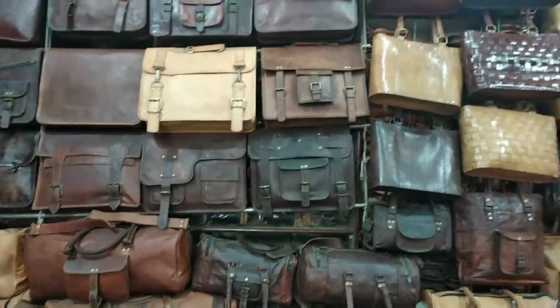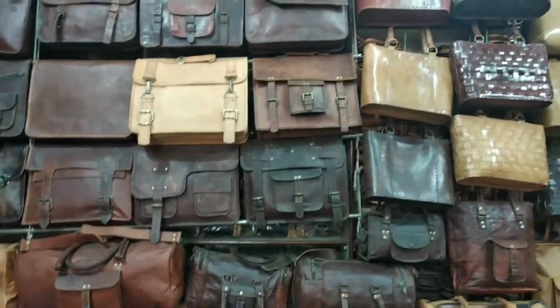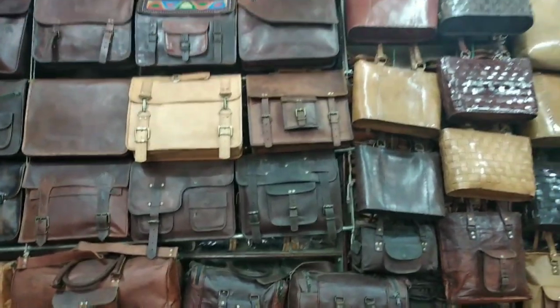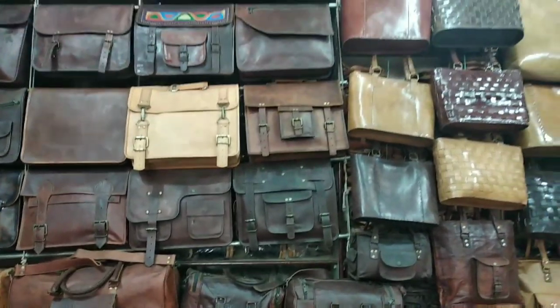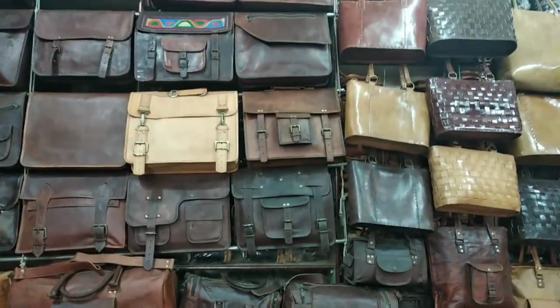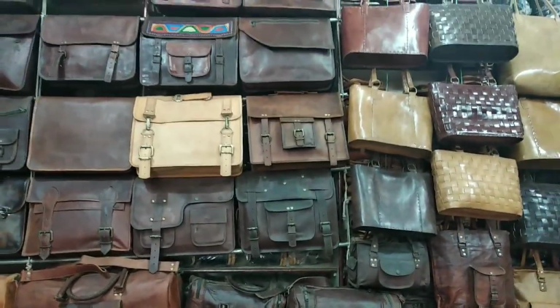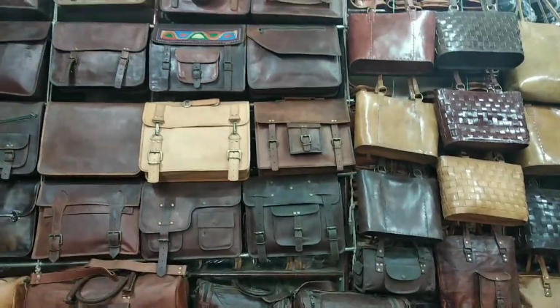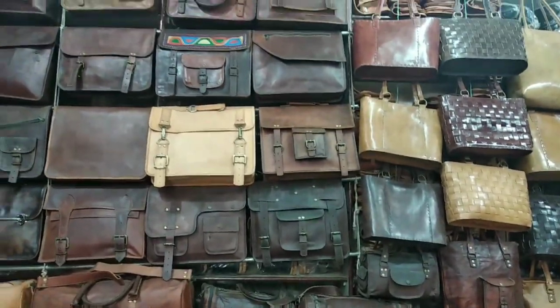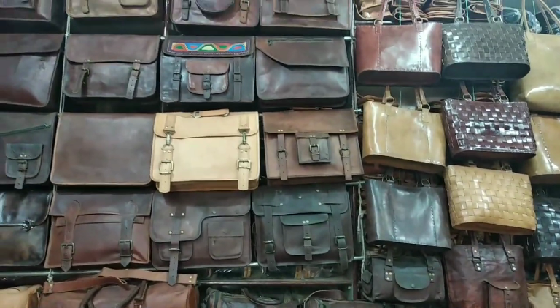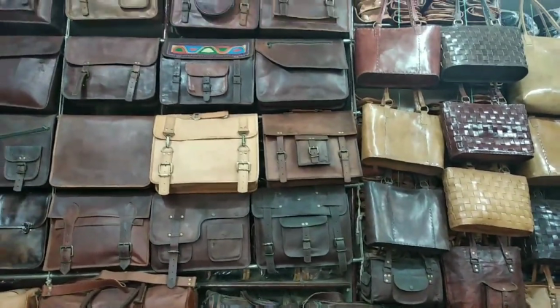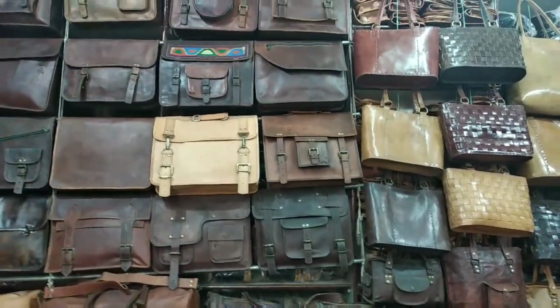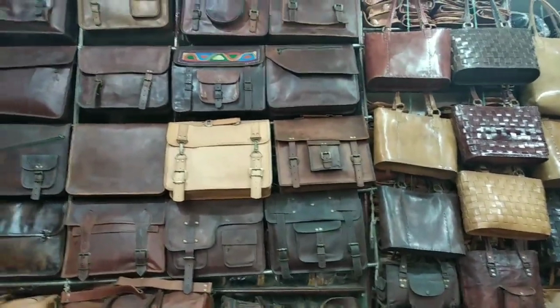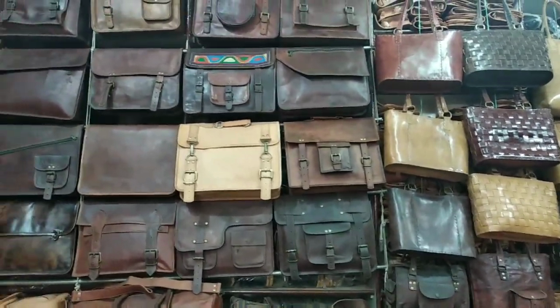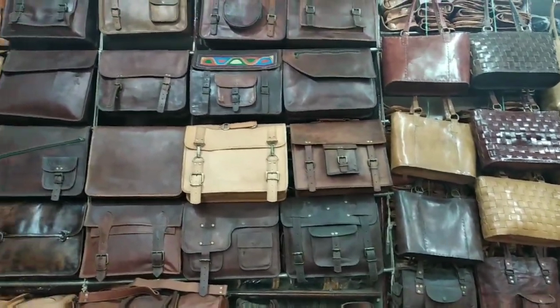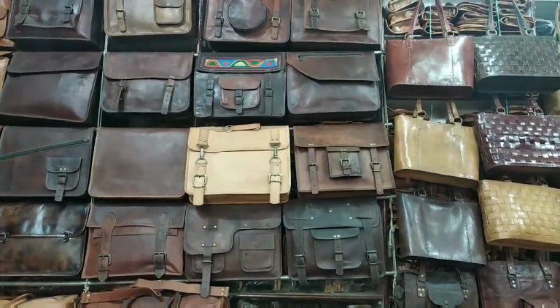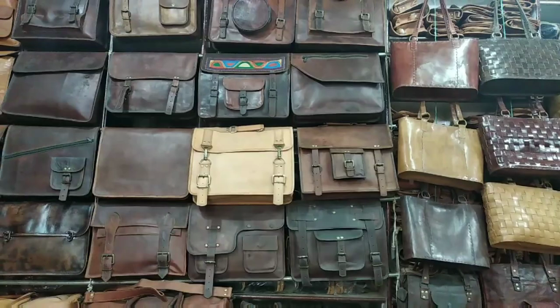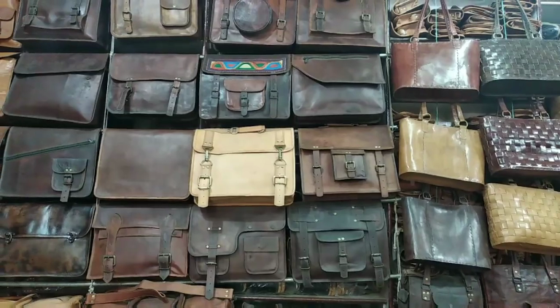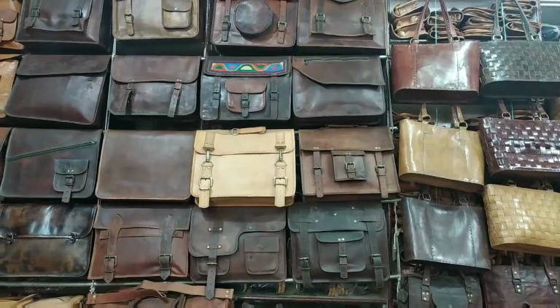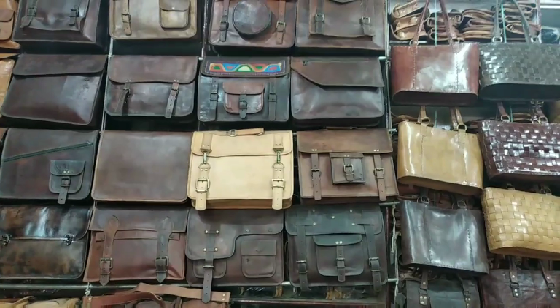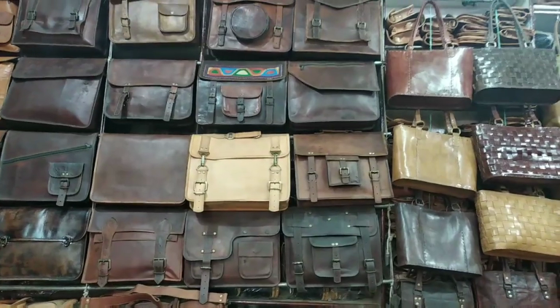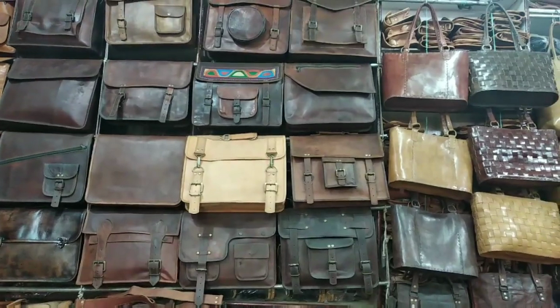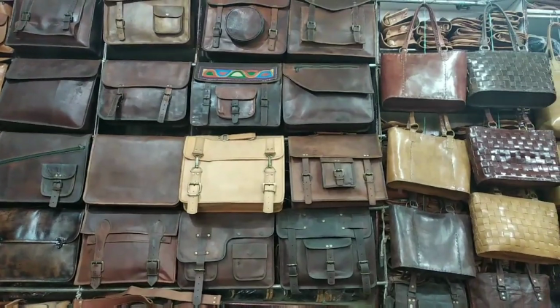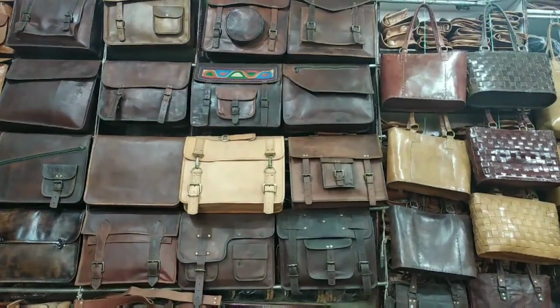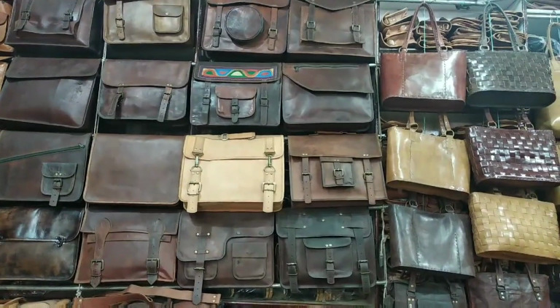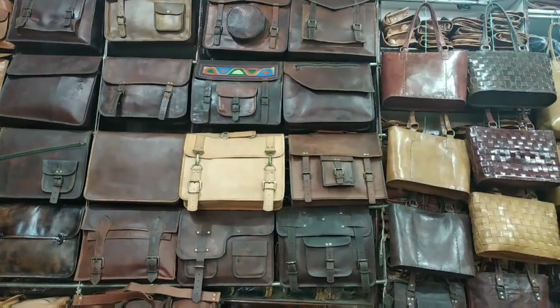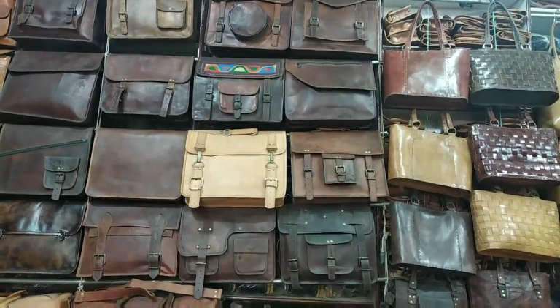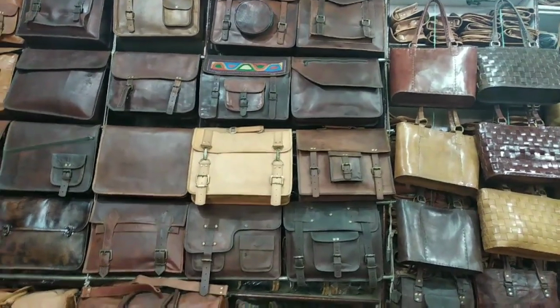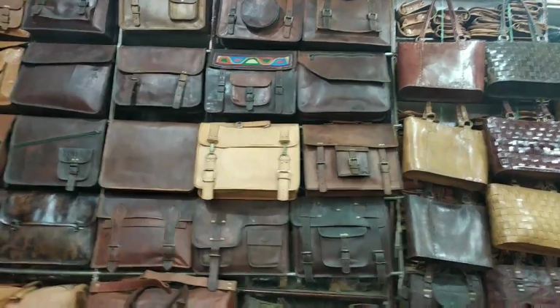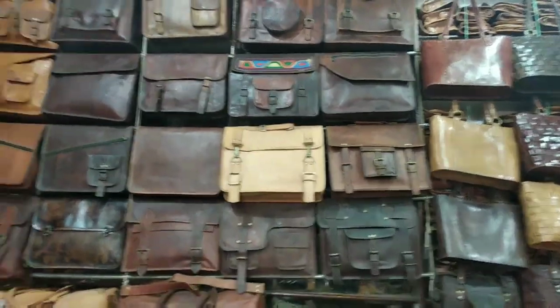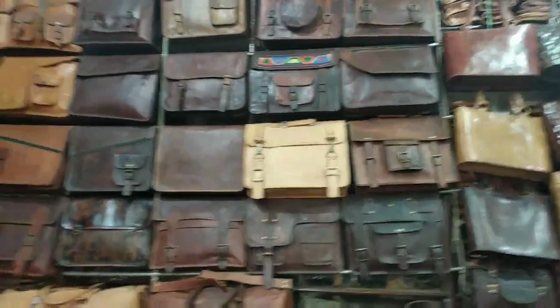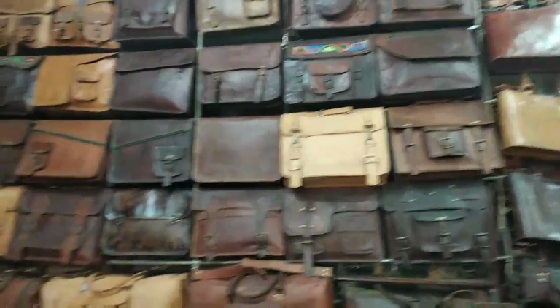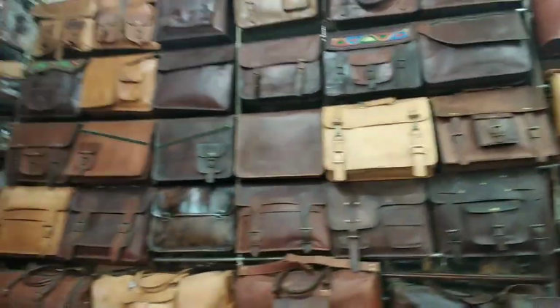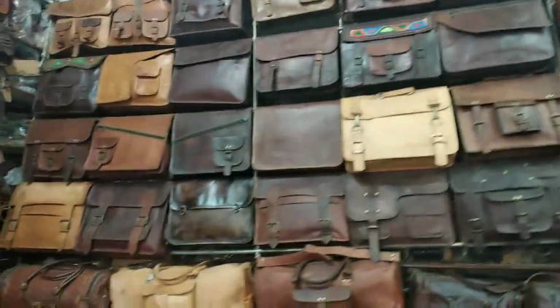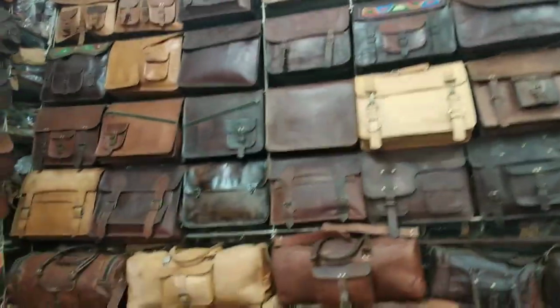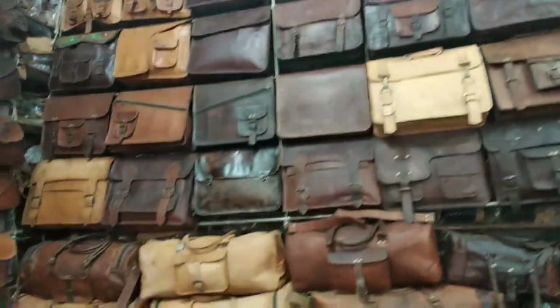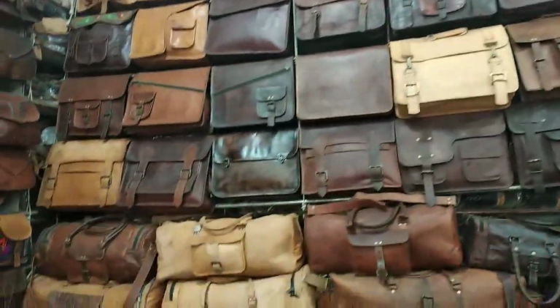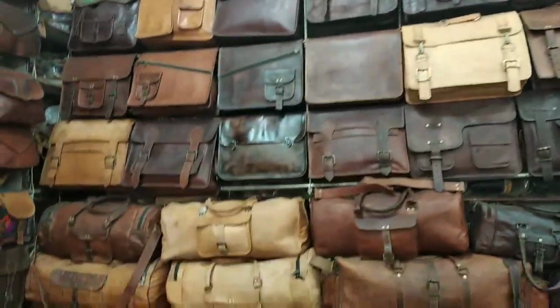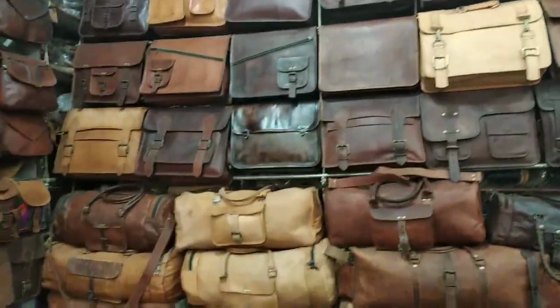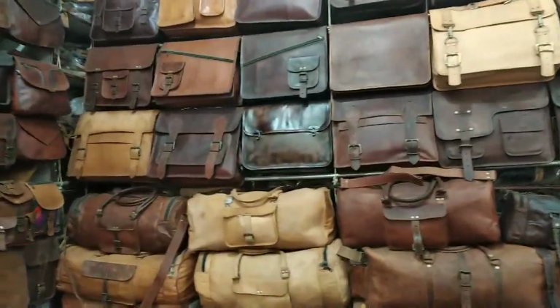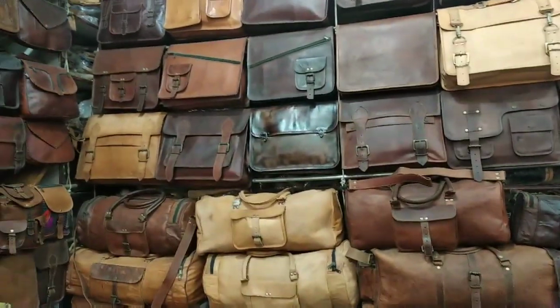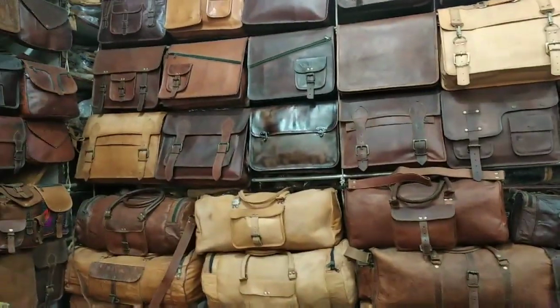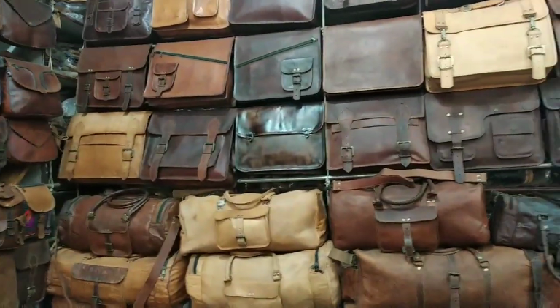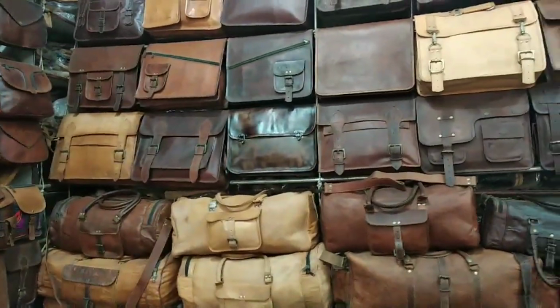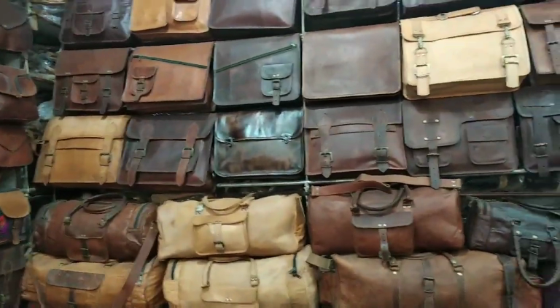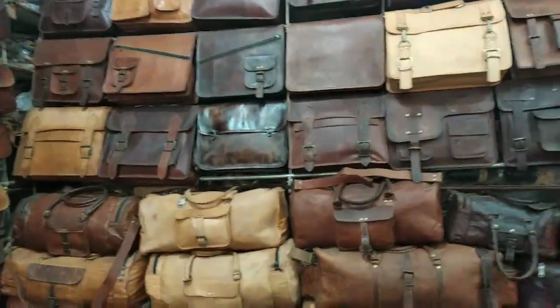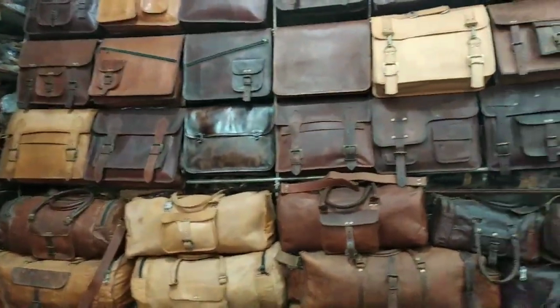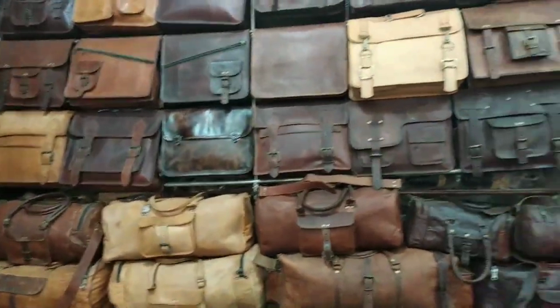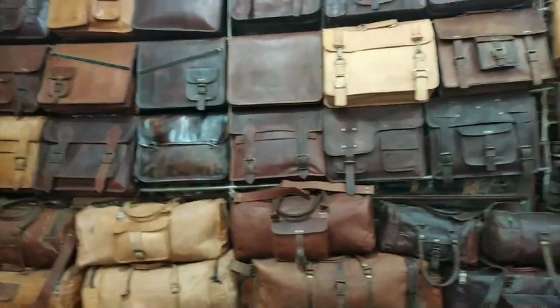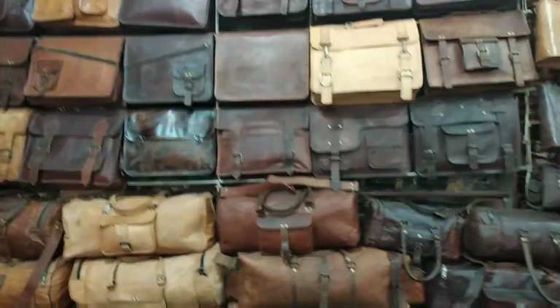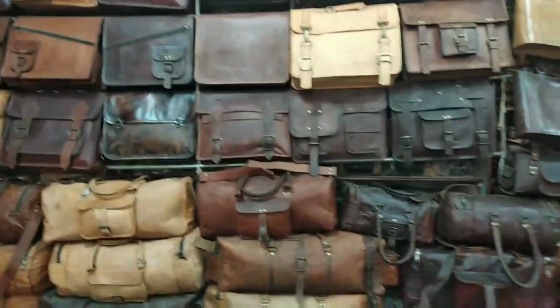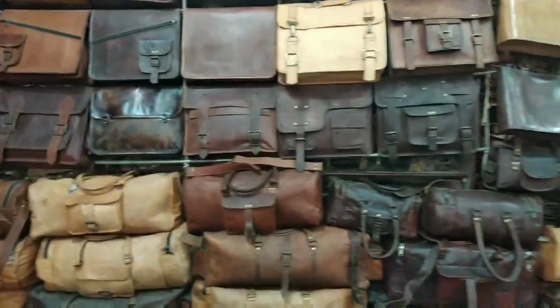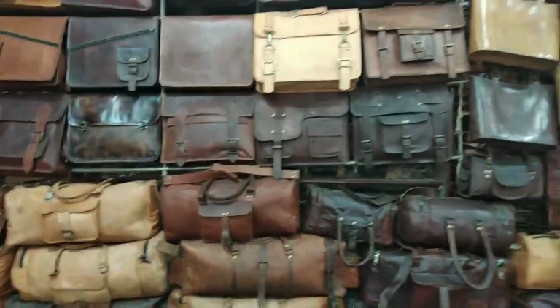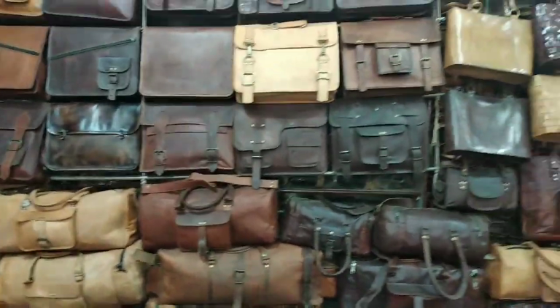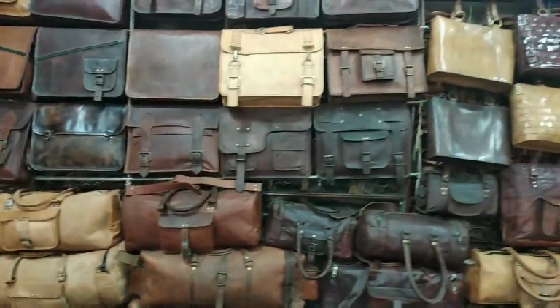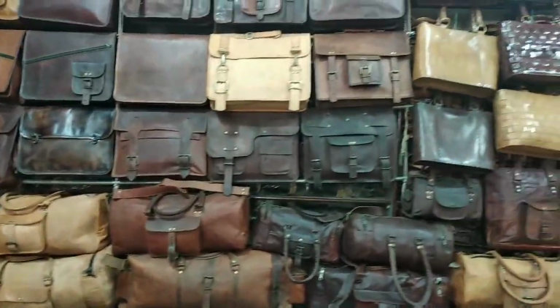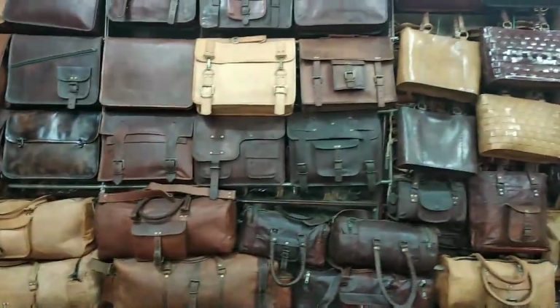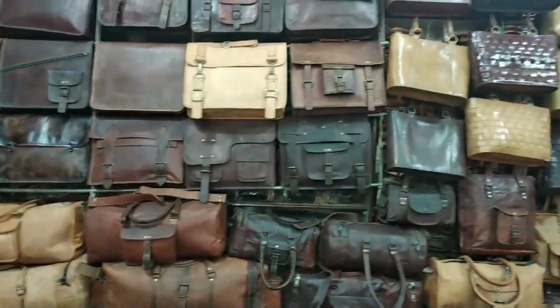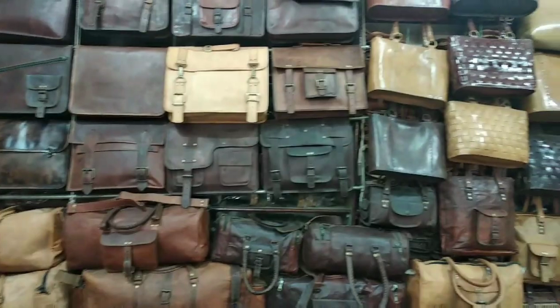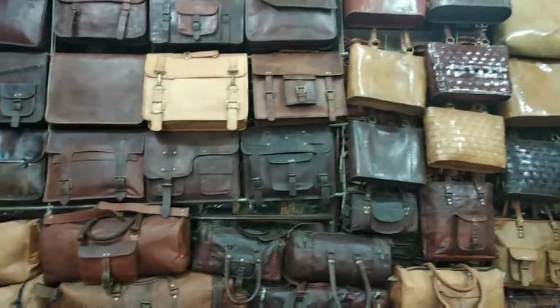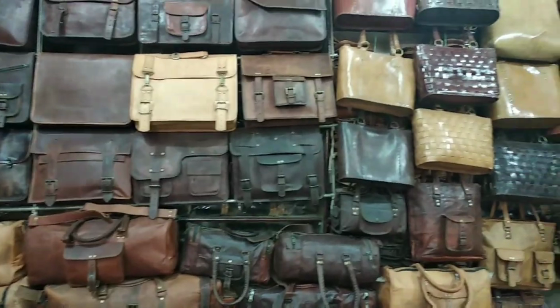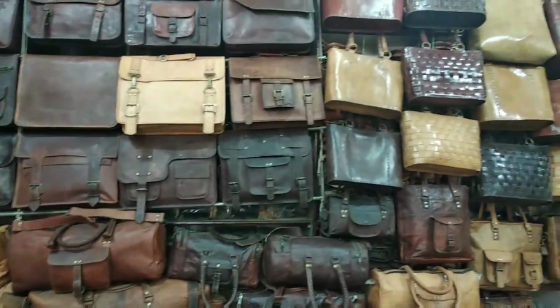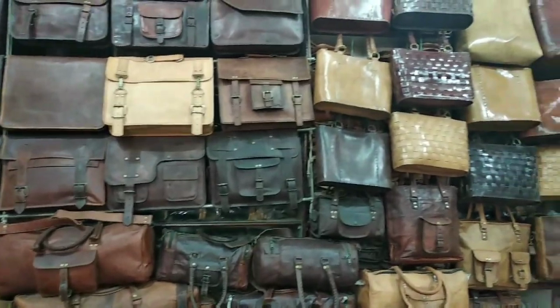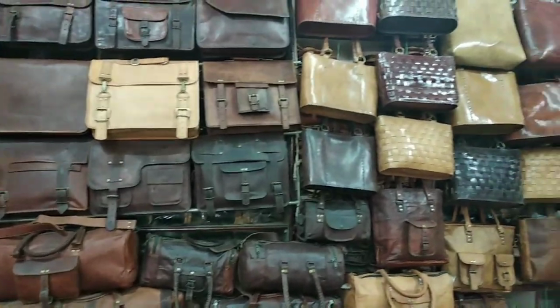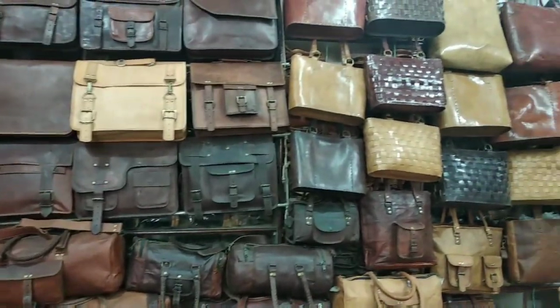What is the name of the shop? The shop name is Shri Rajasthan Handicraft.